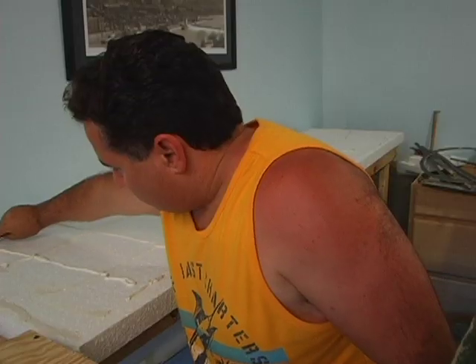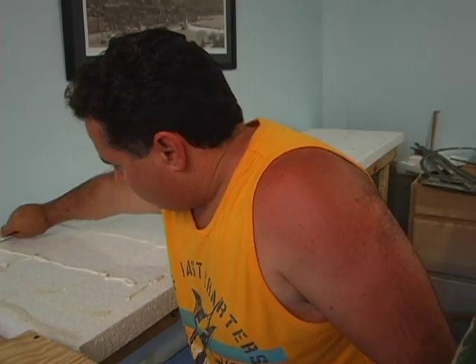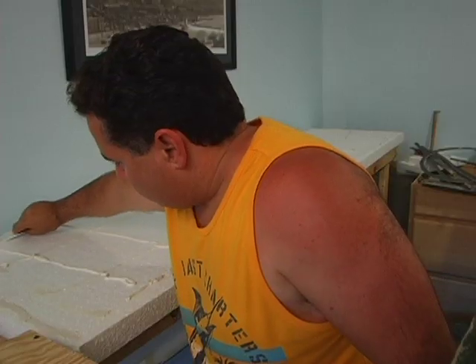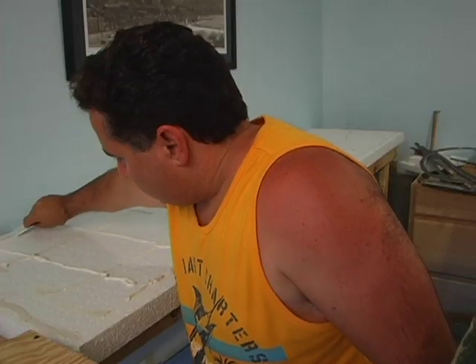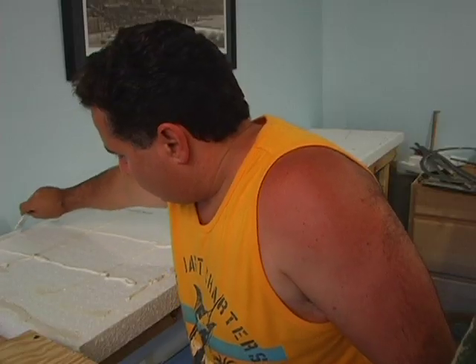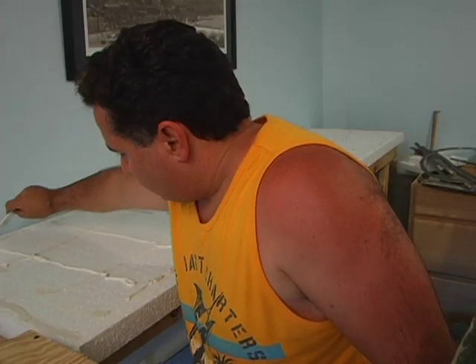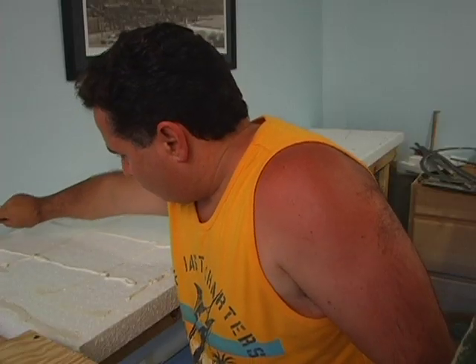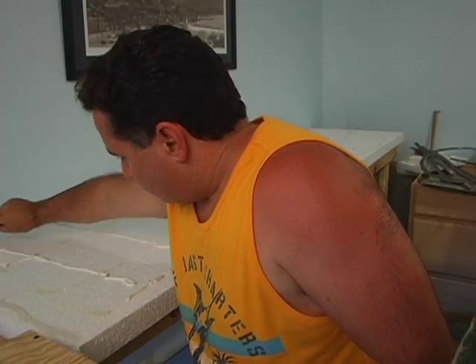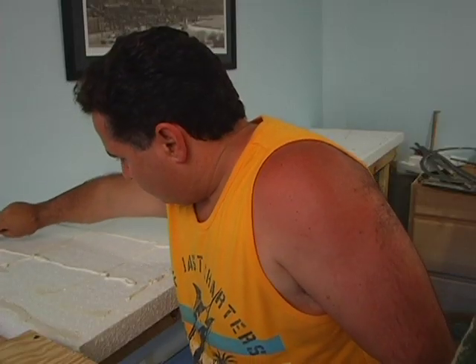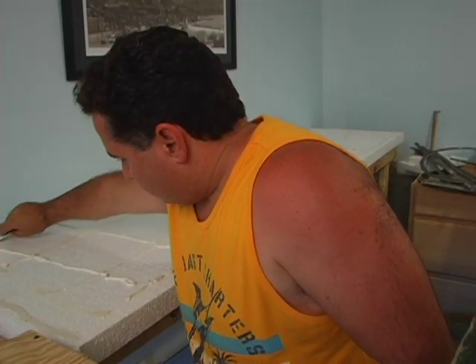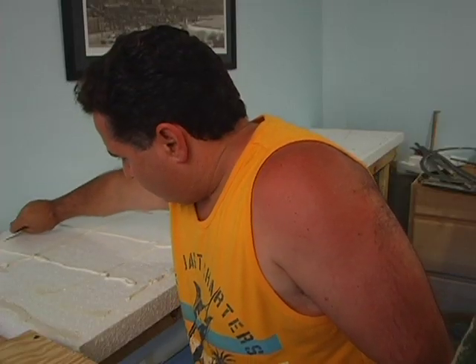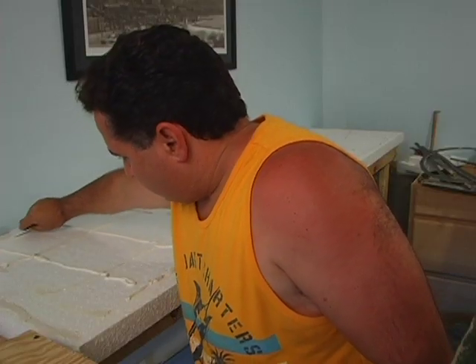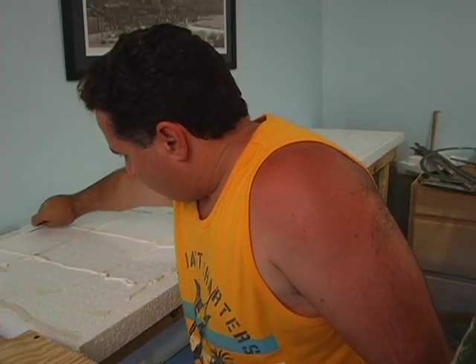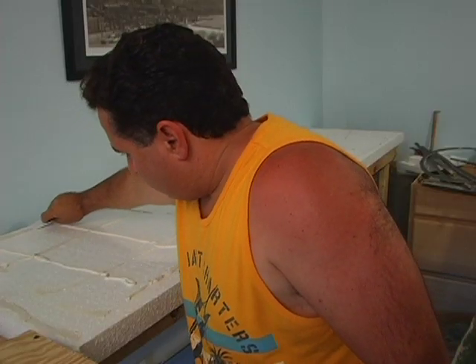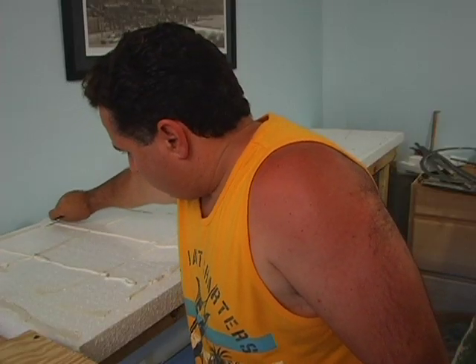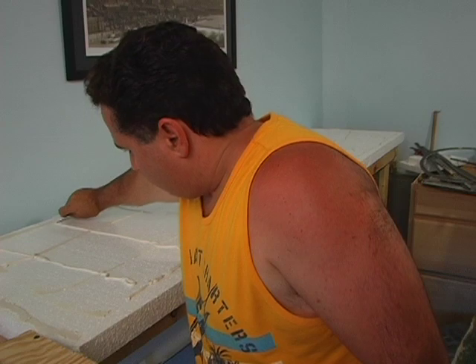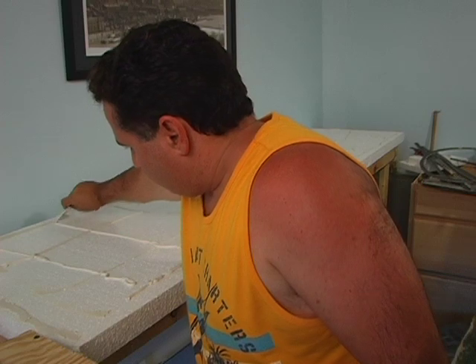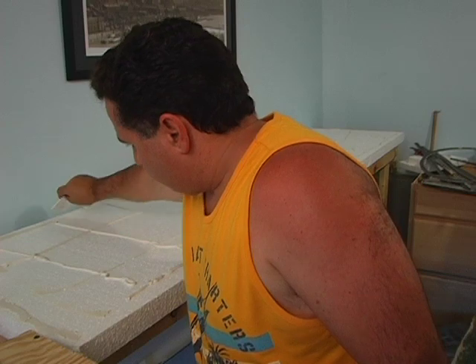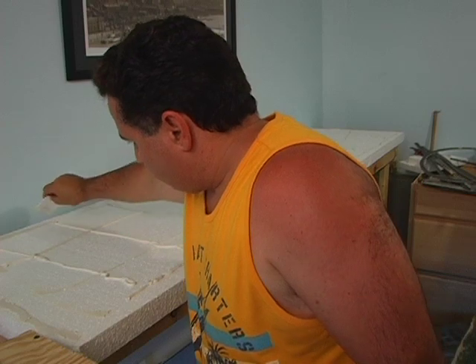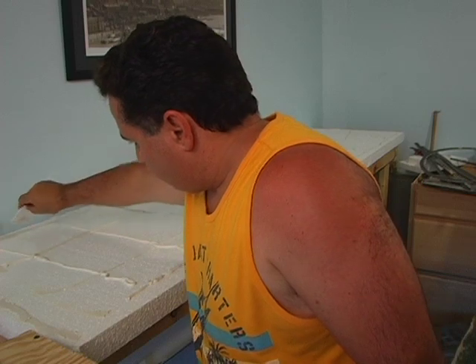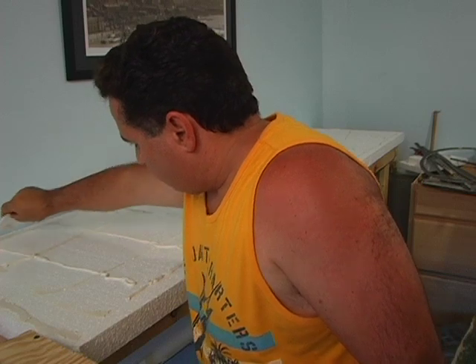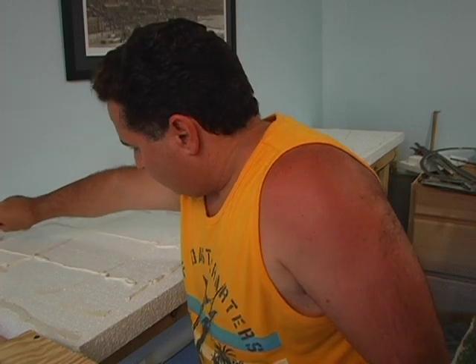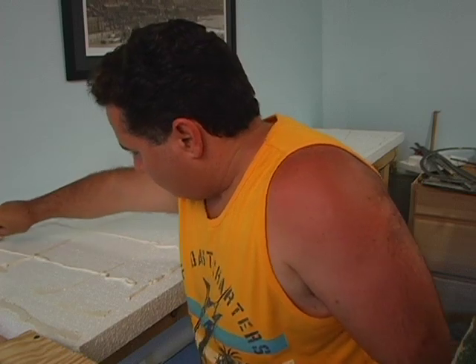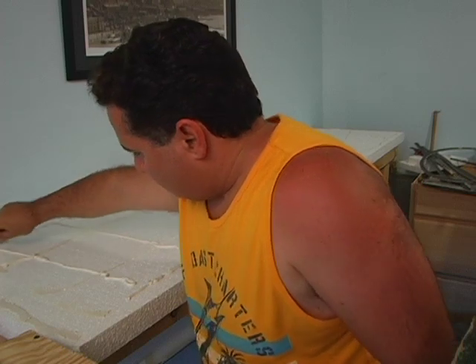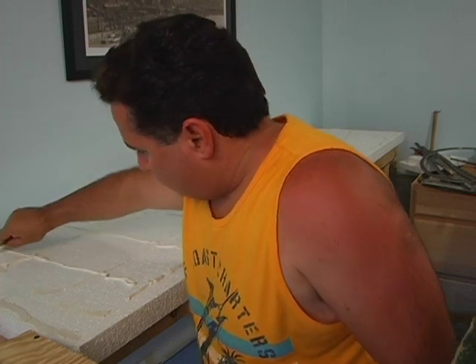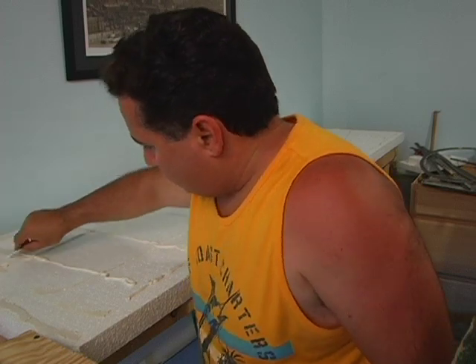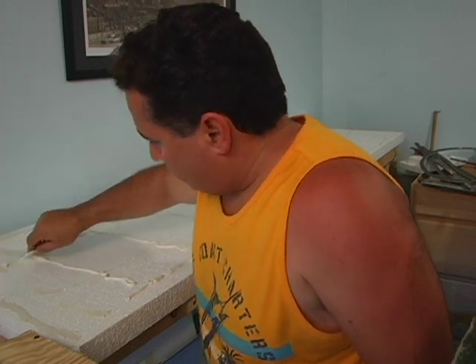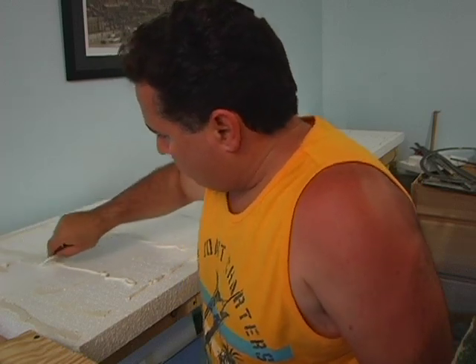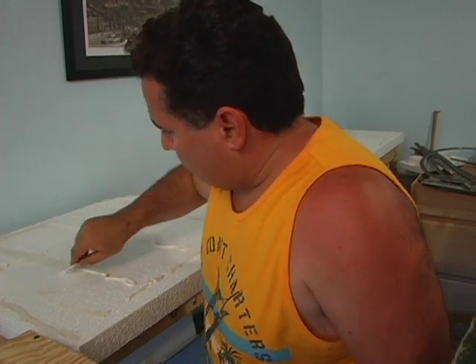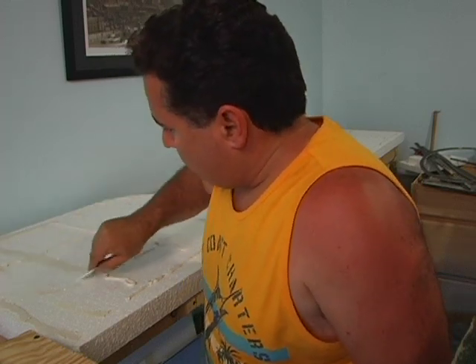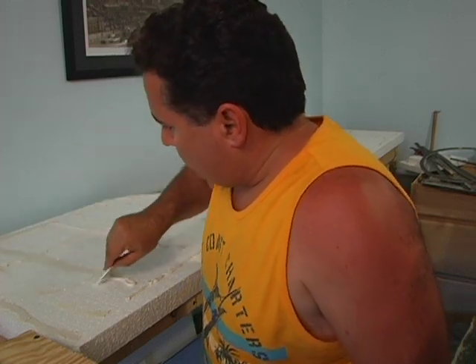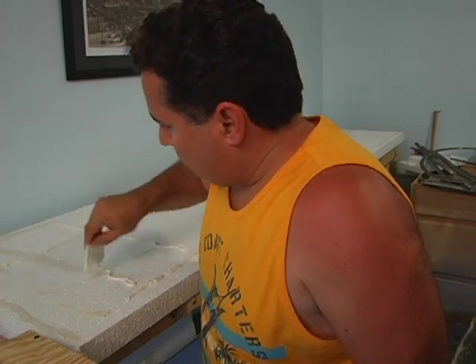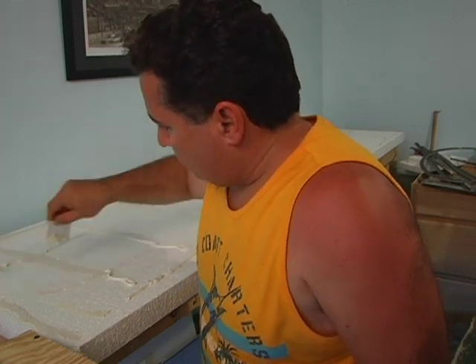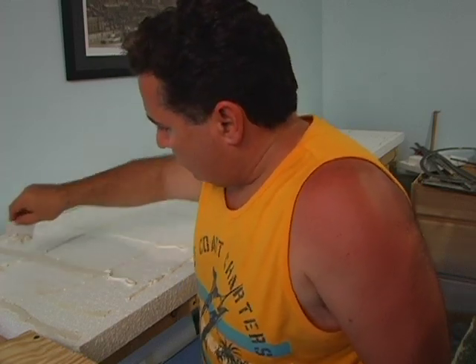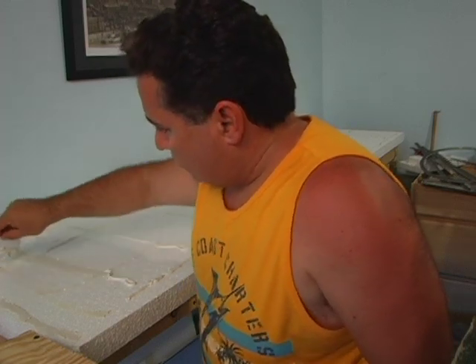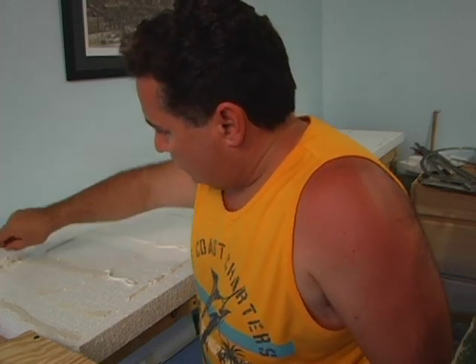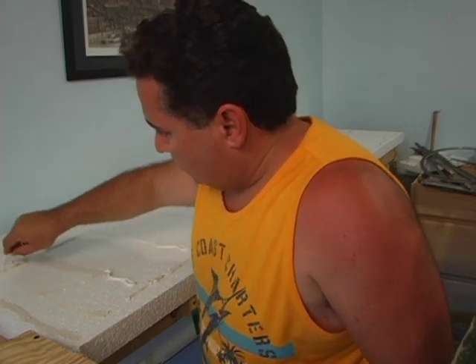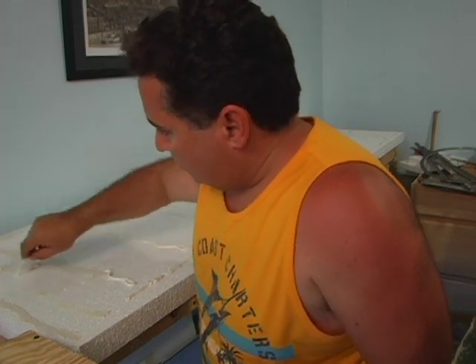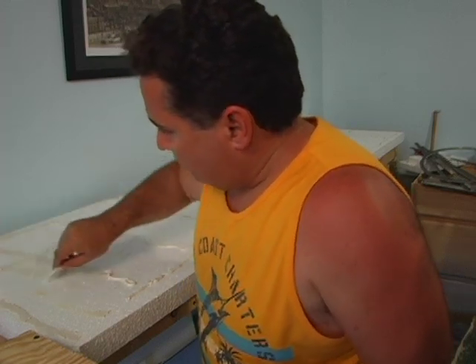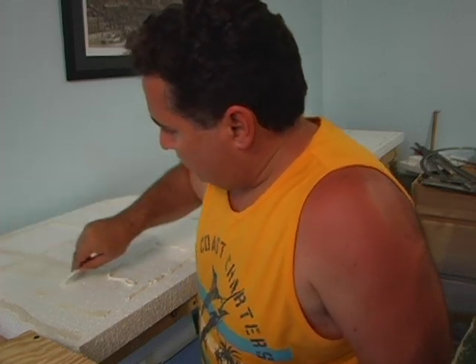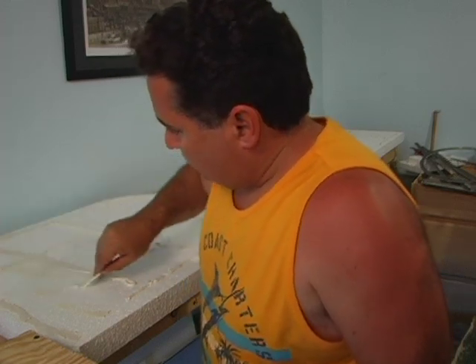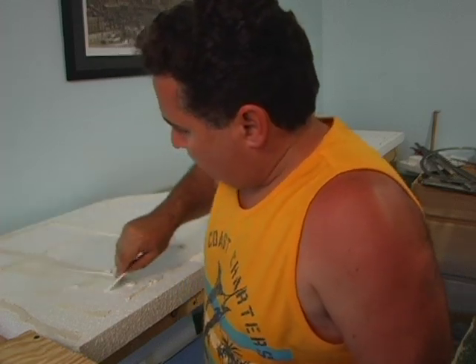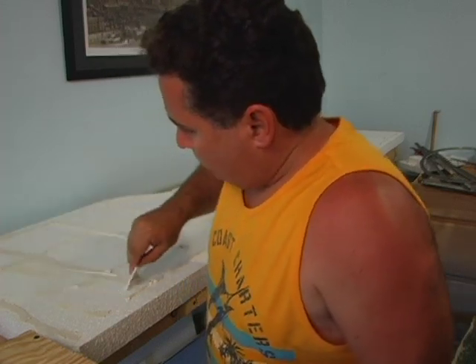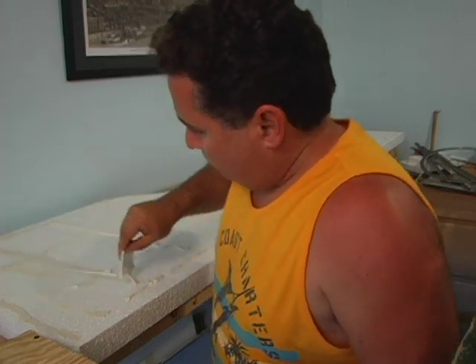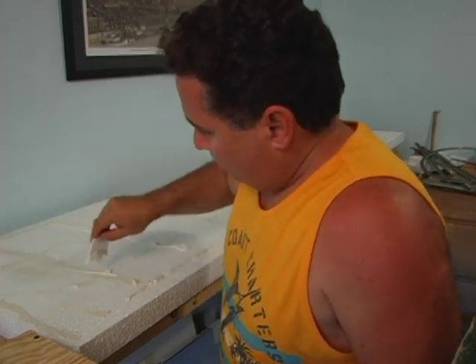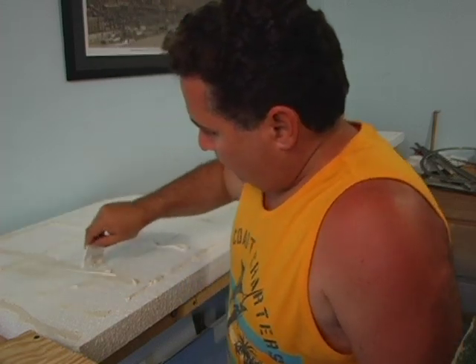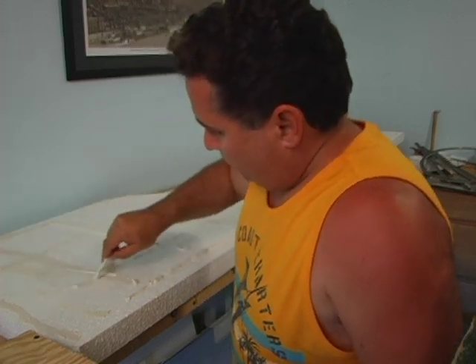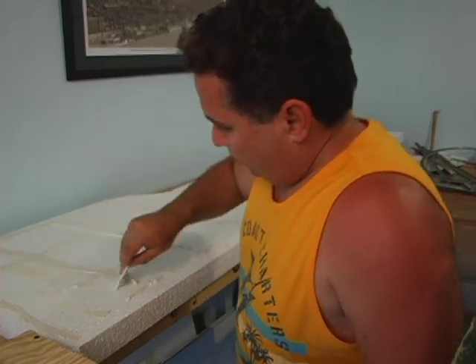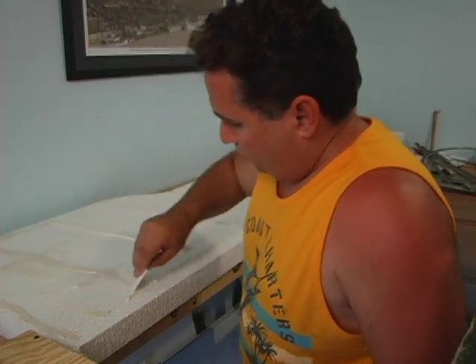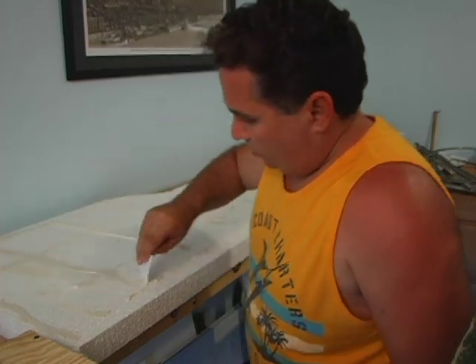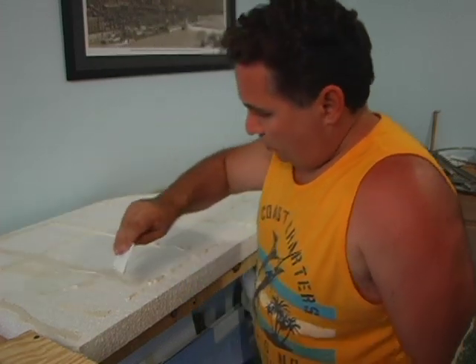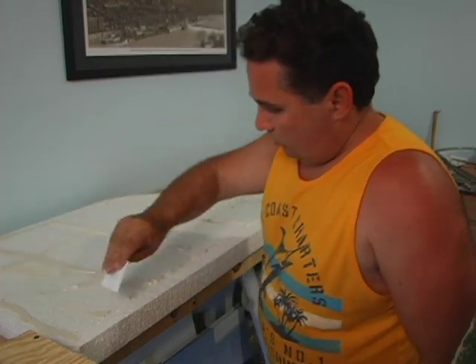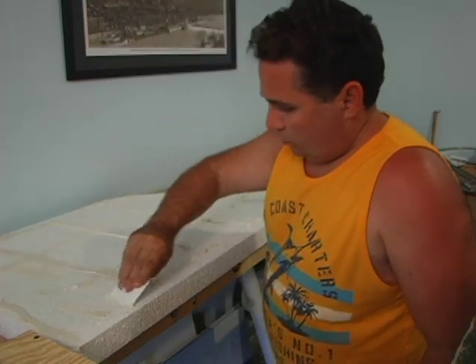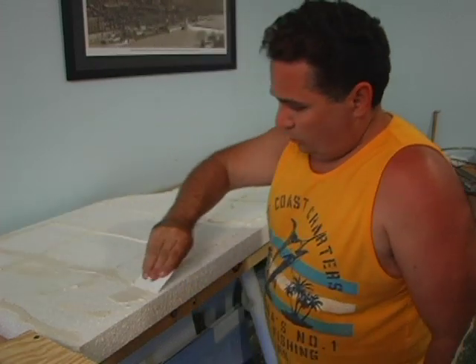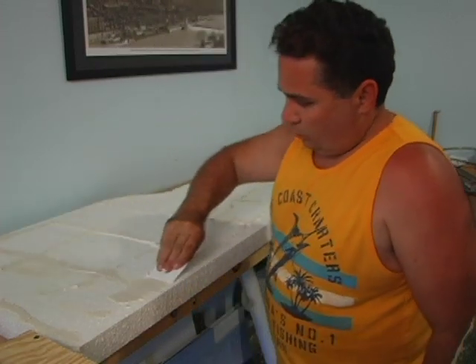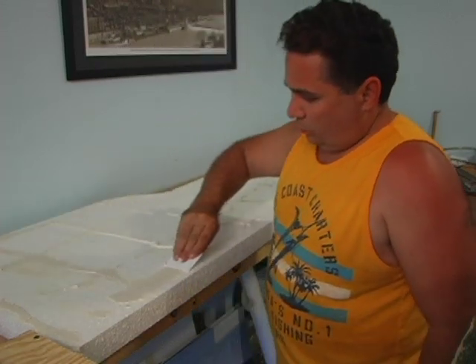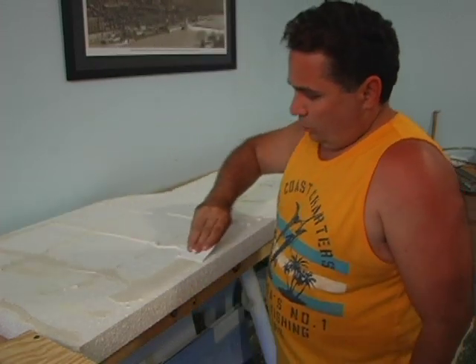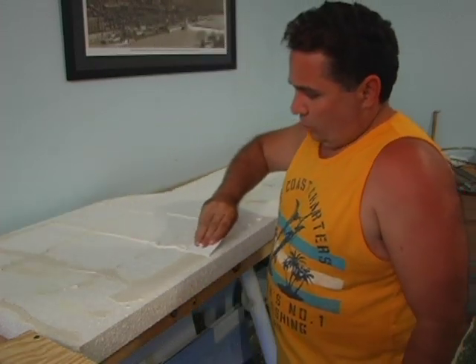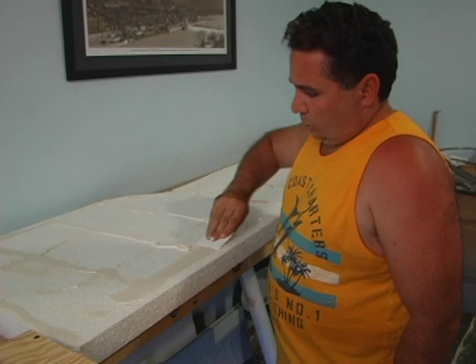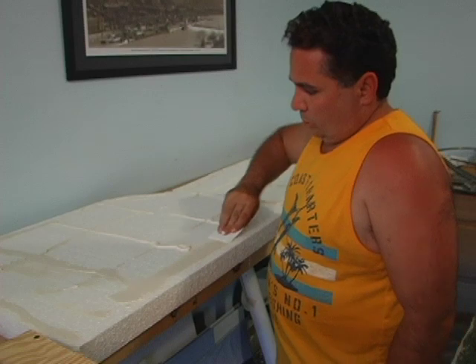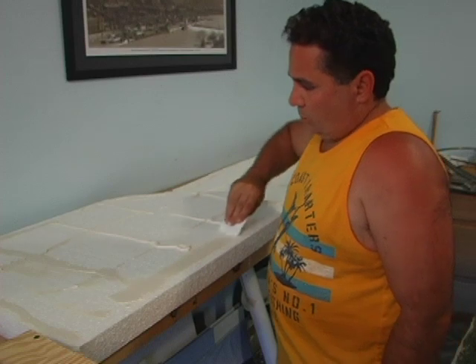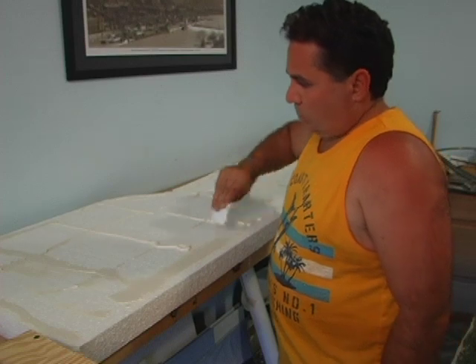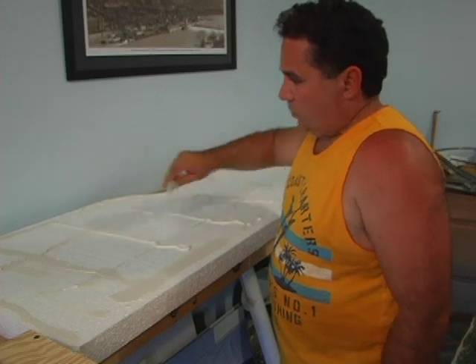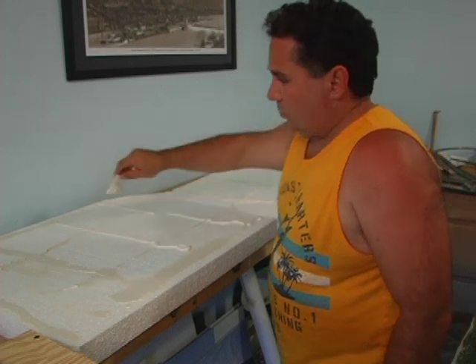Did you see how sunburned I was in this video? Yeah, that was kind of funny. I didn't realize how burnt I was until I watched it back — I'm like, holy crap, I'm red!